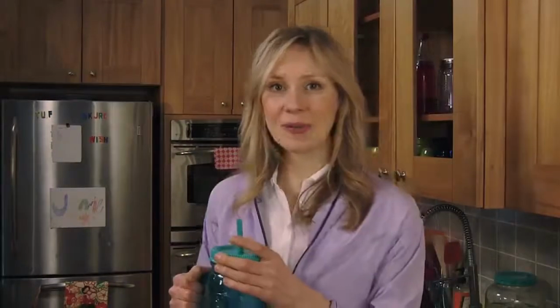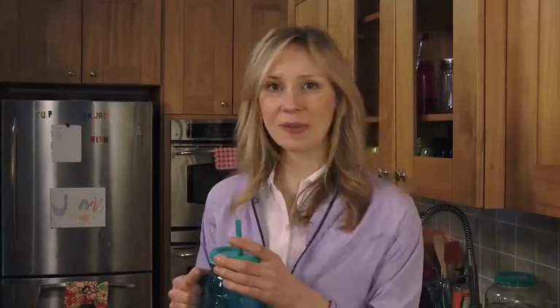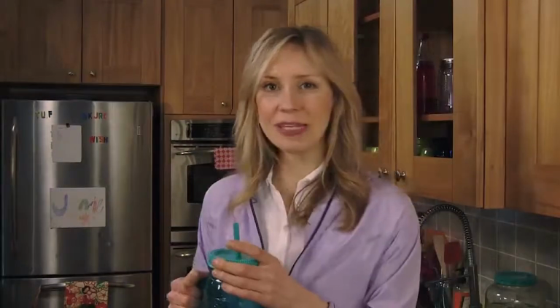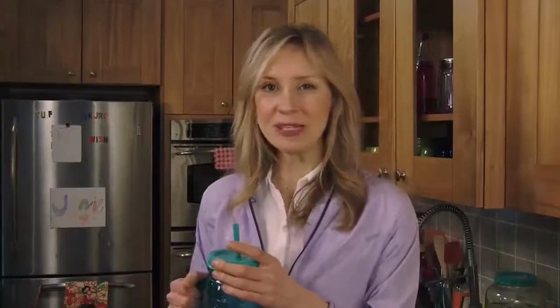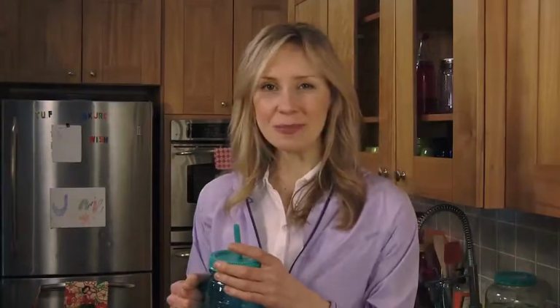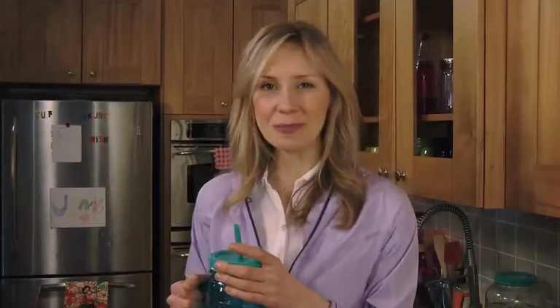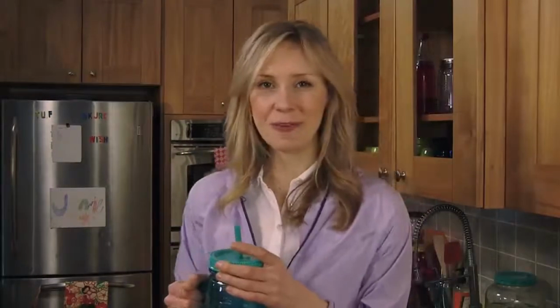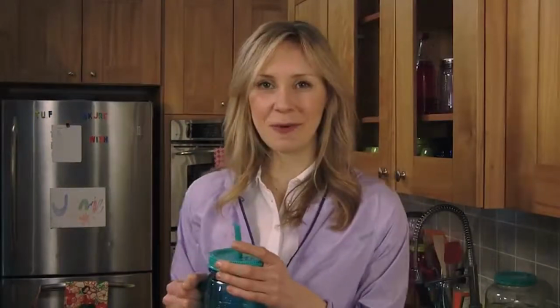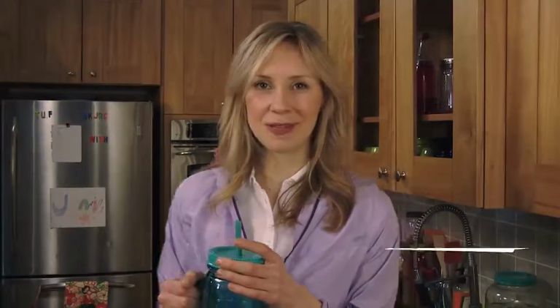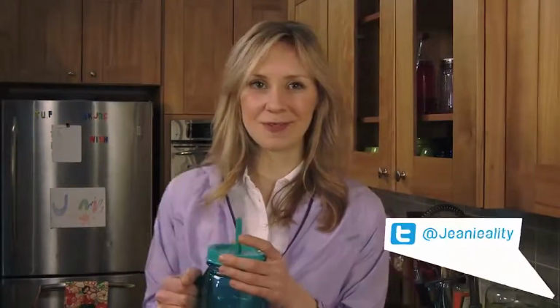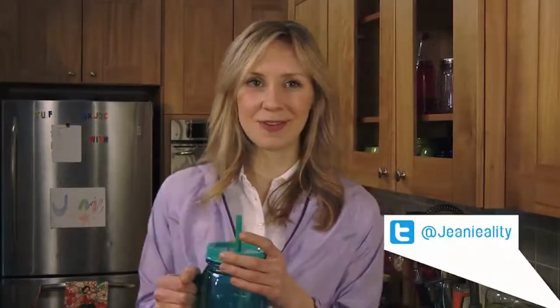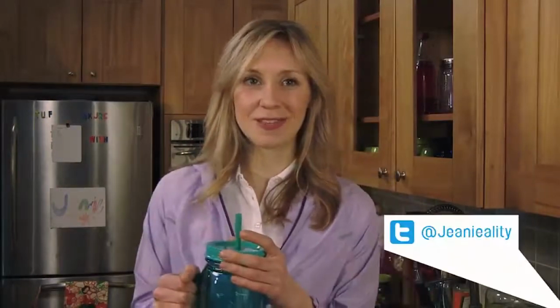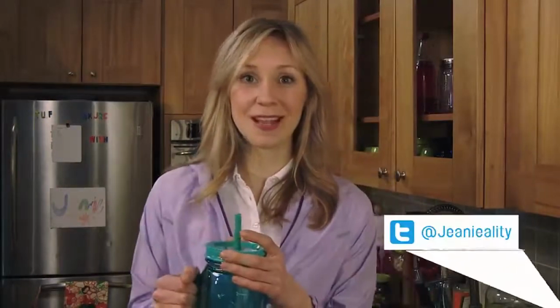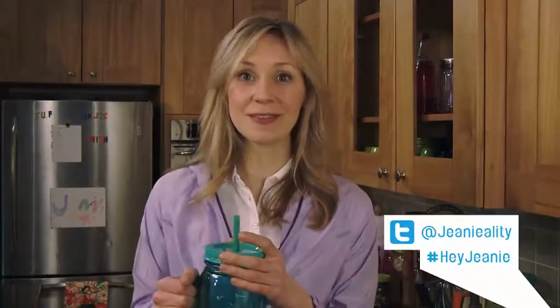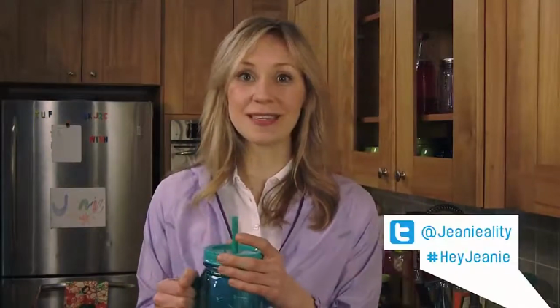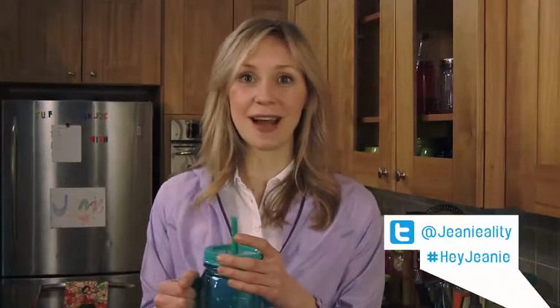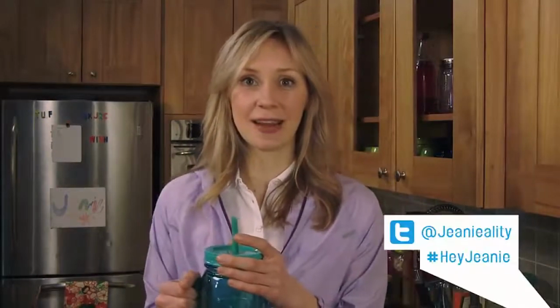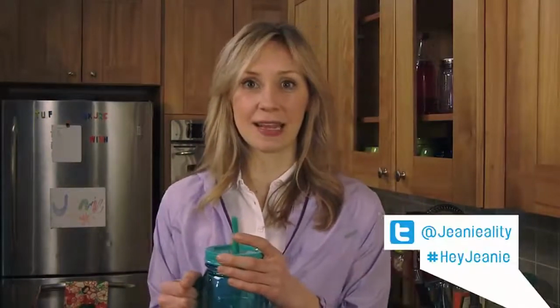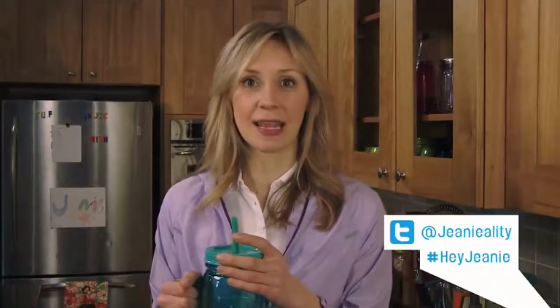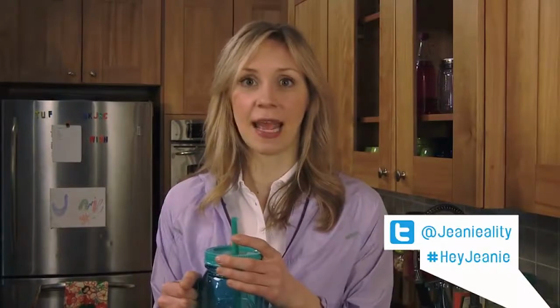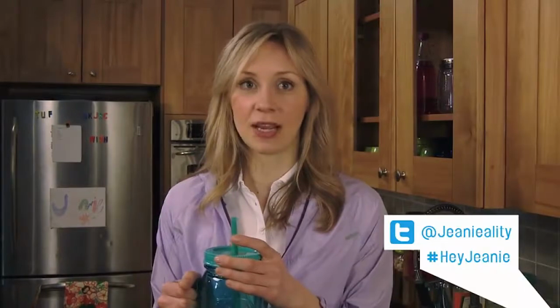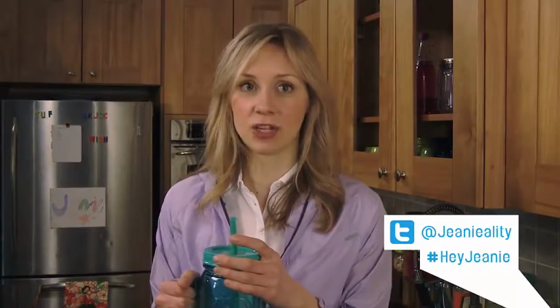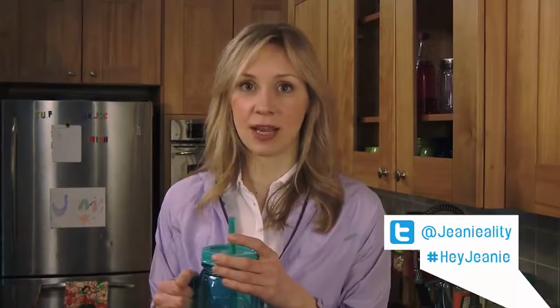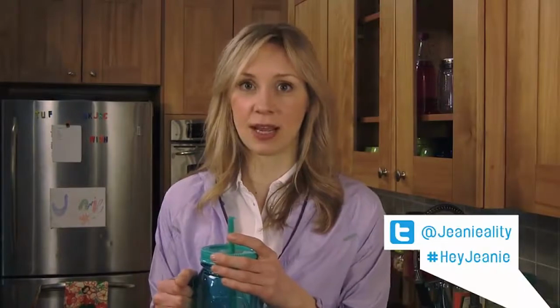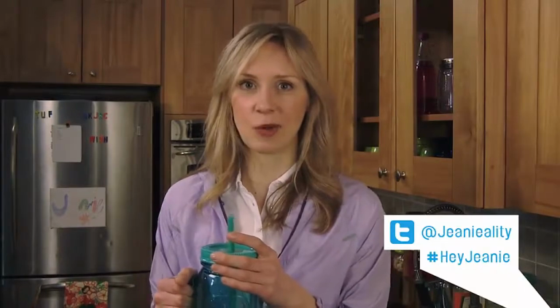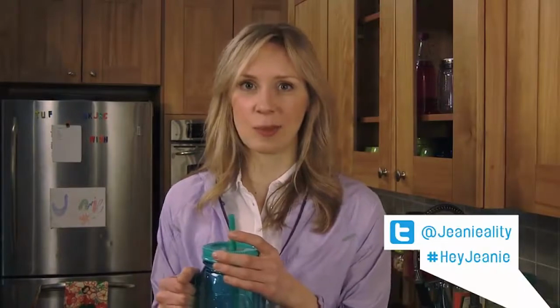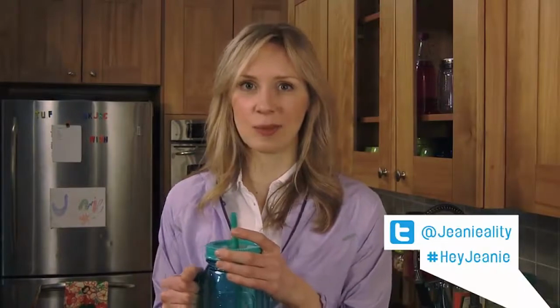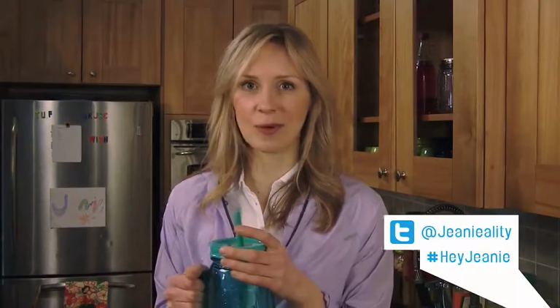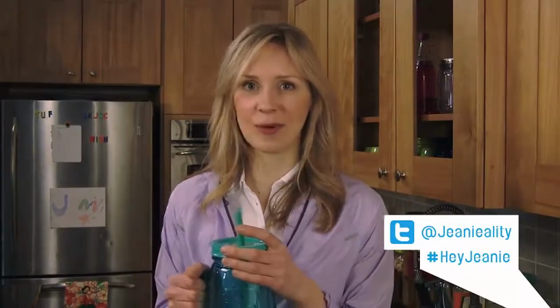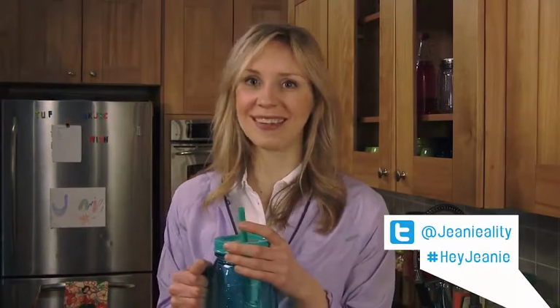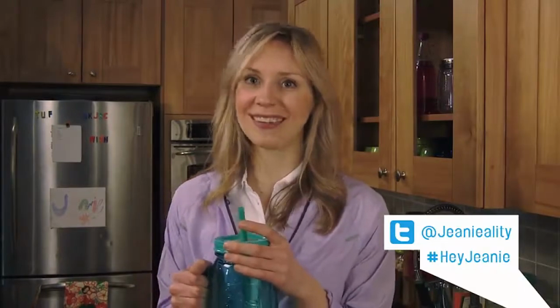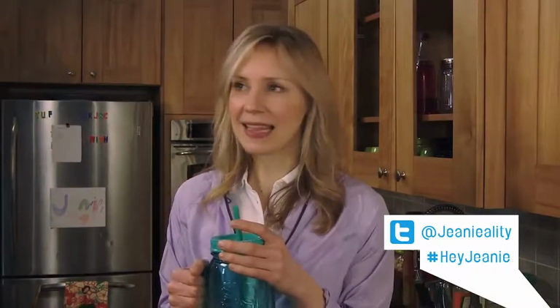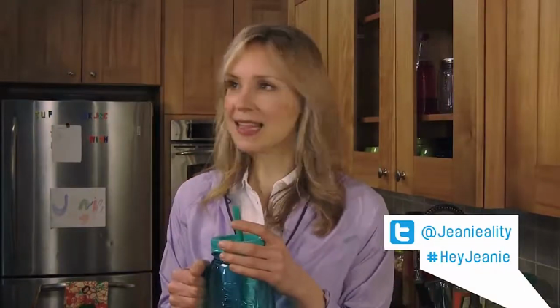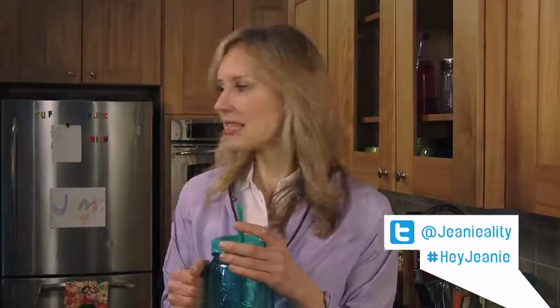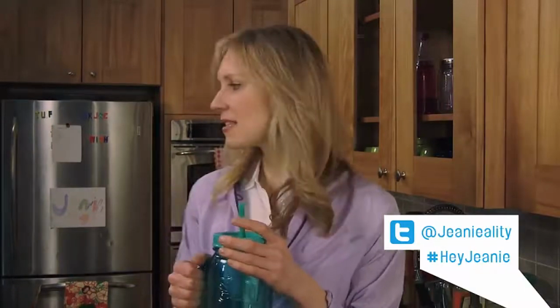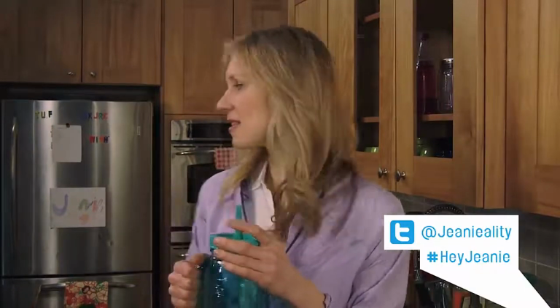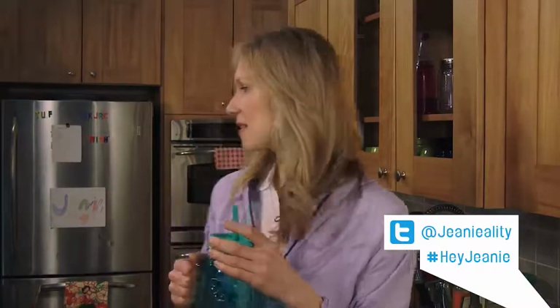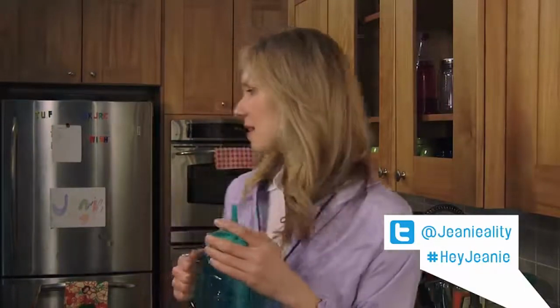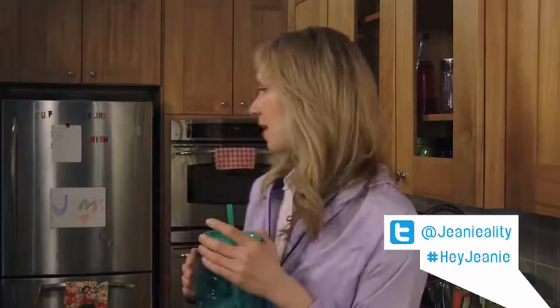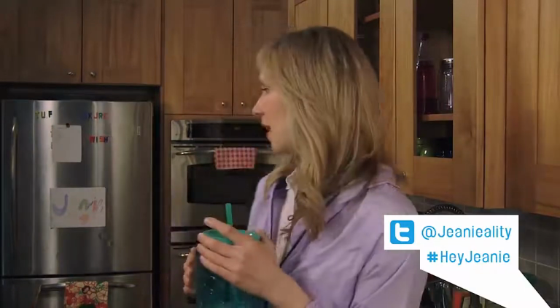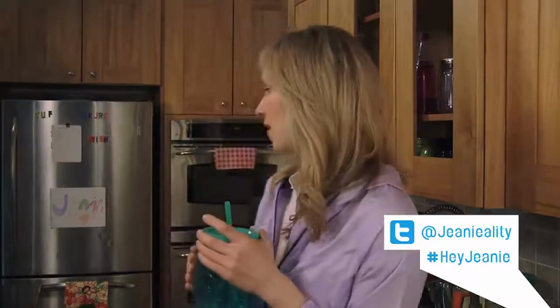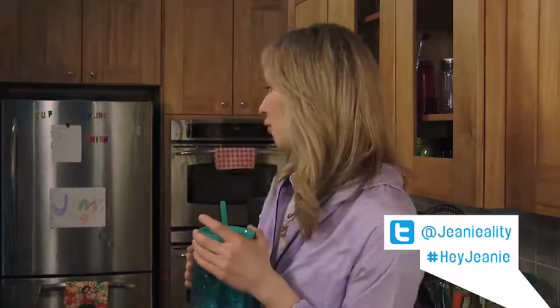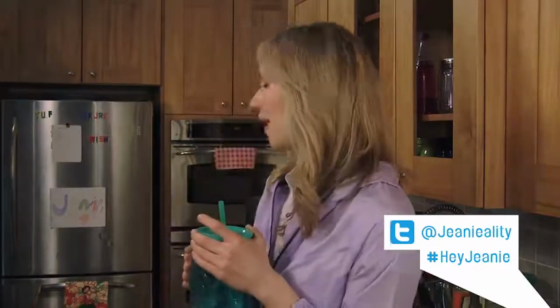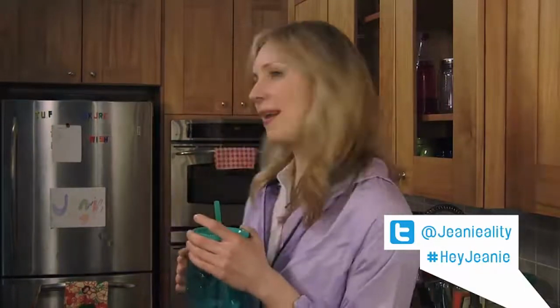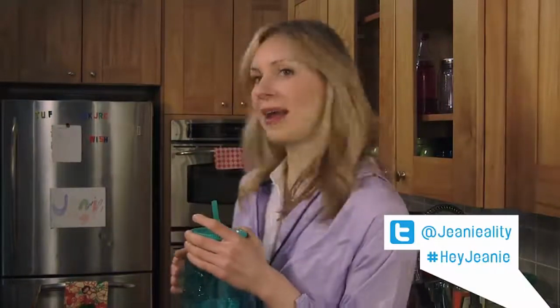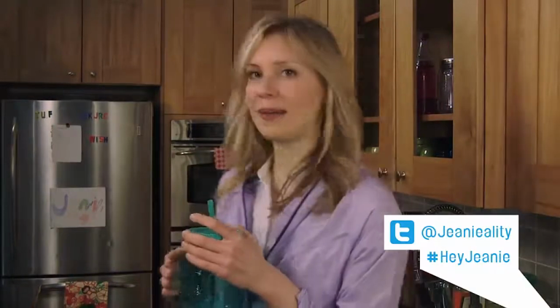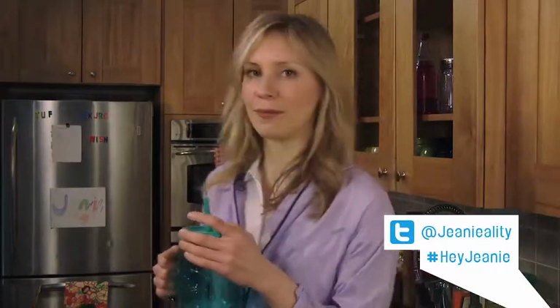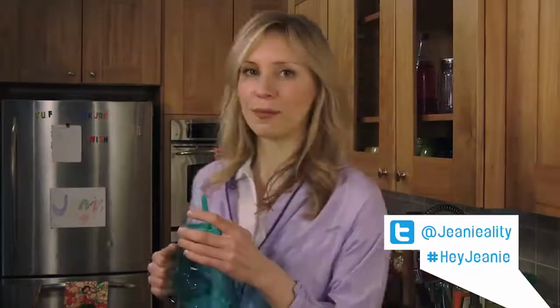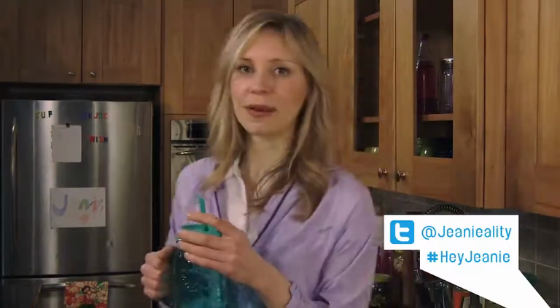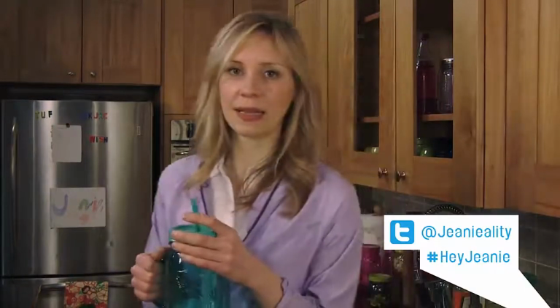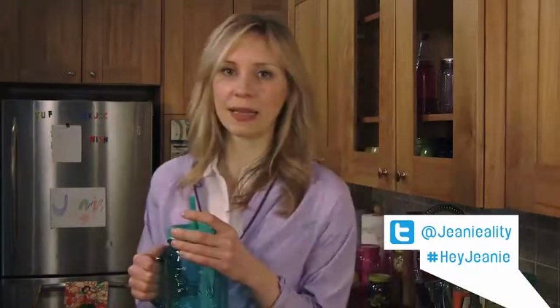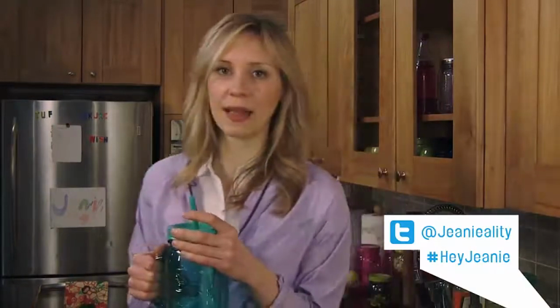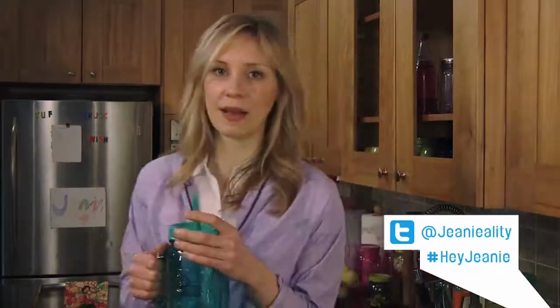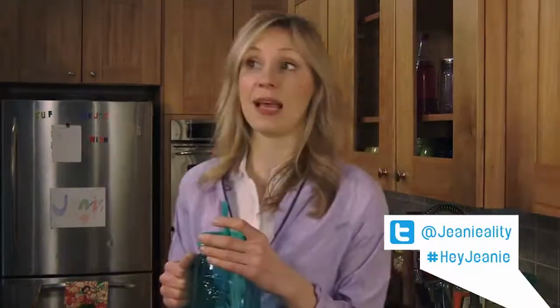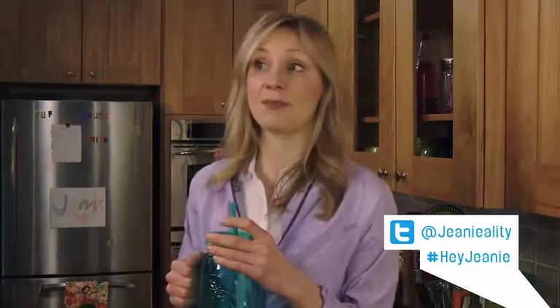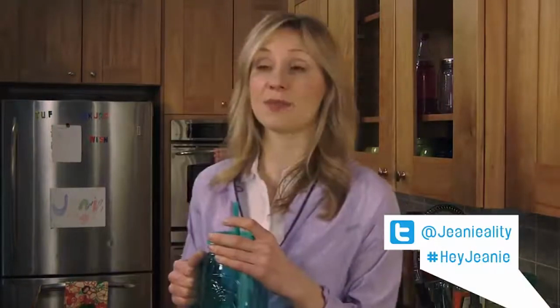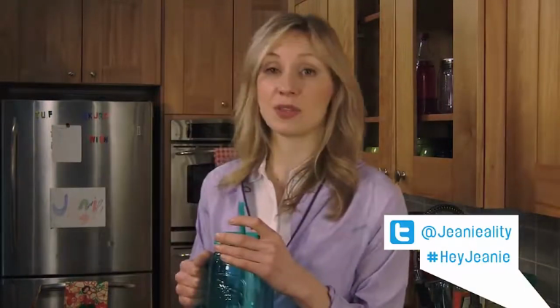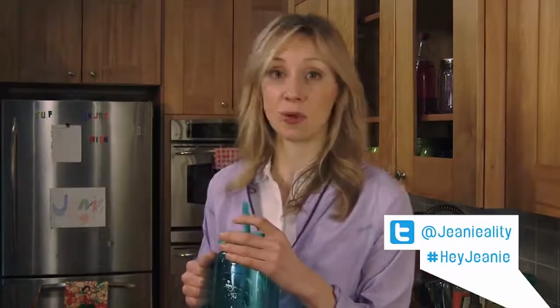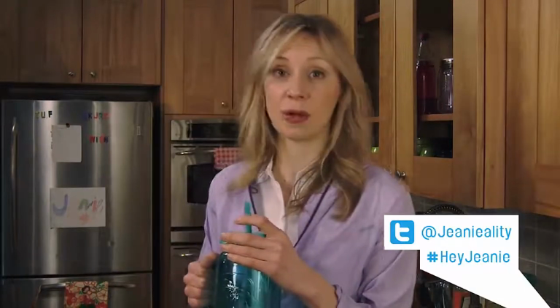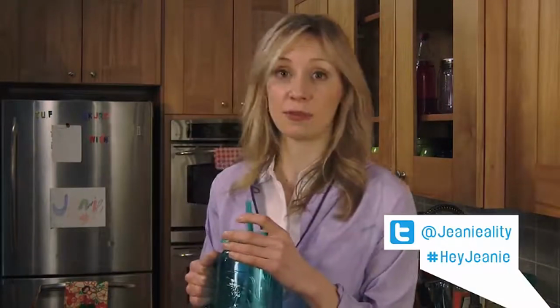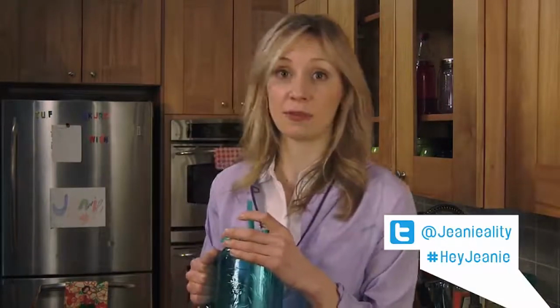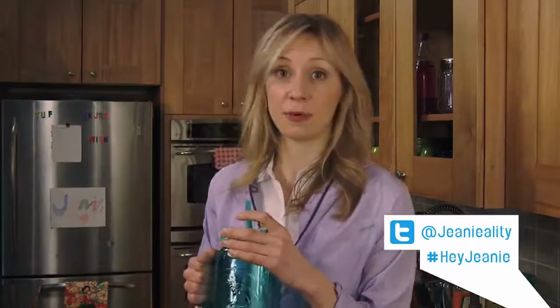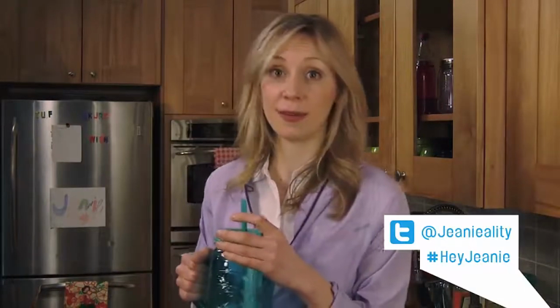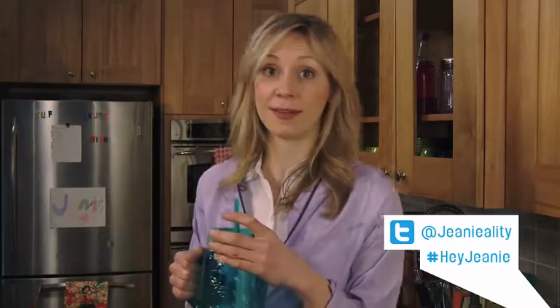Please send me photos of yourselves donning hashtag Normcore. I think this is a trend I really love. I'm so grateful for it.